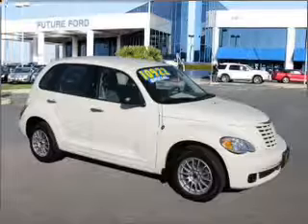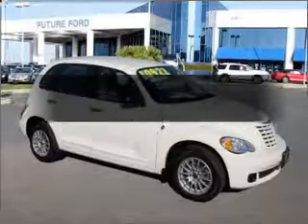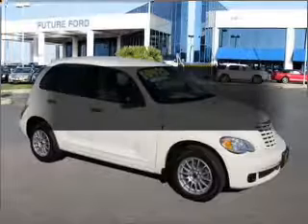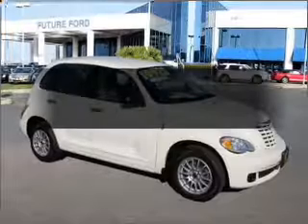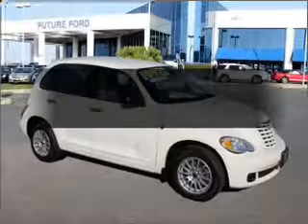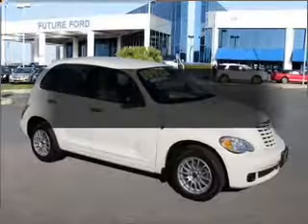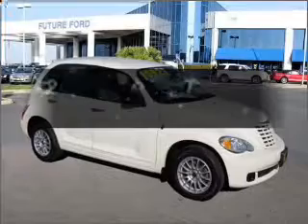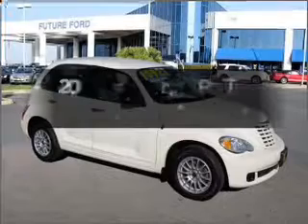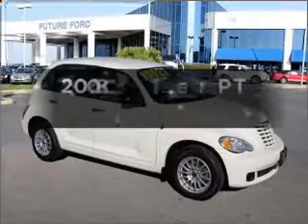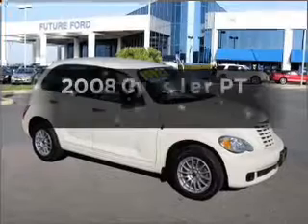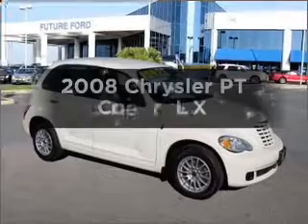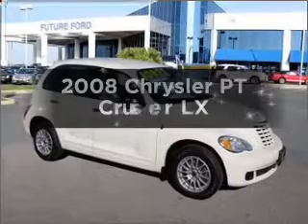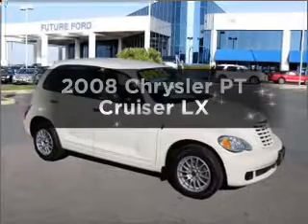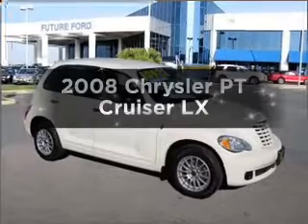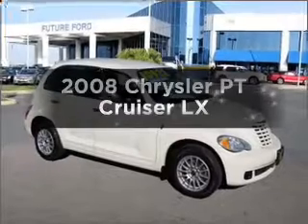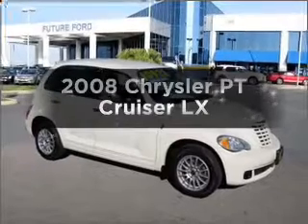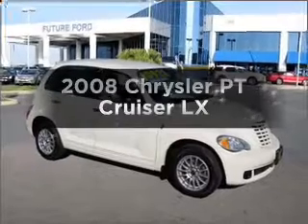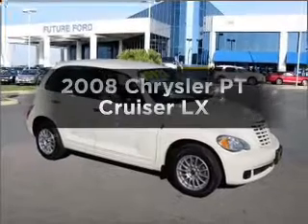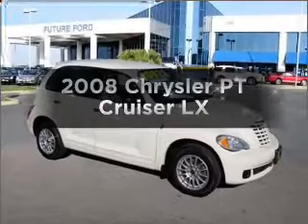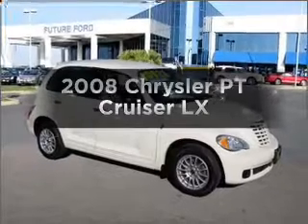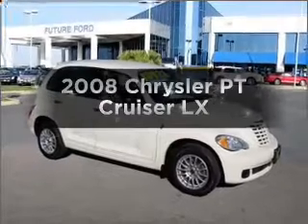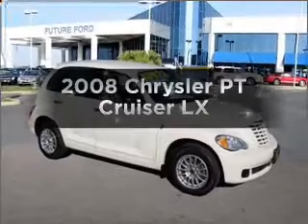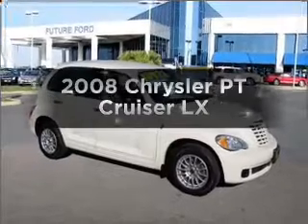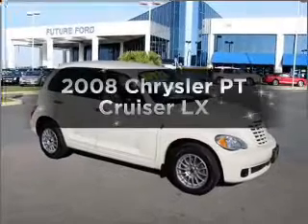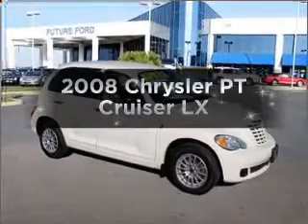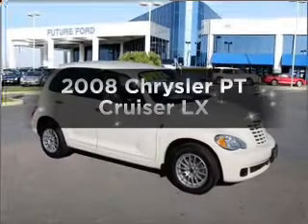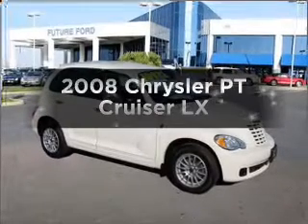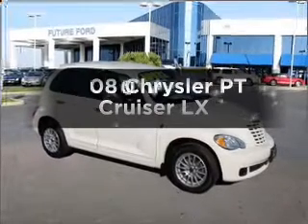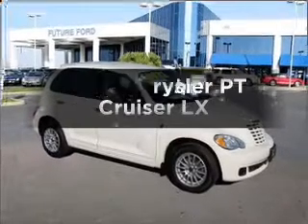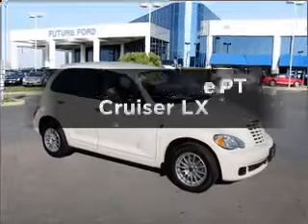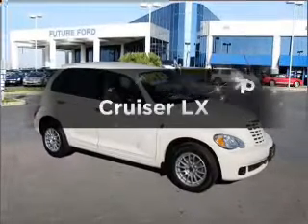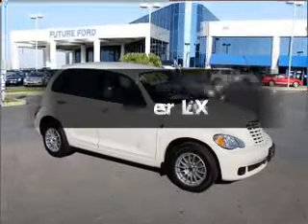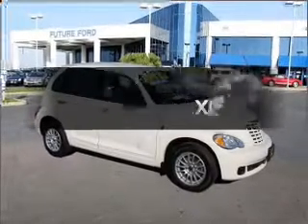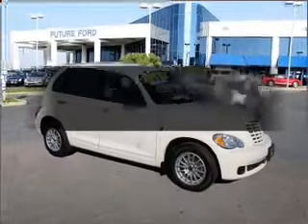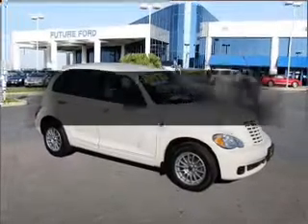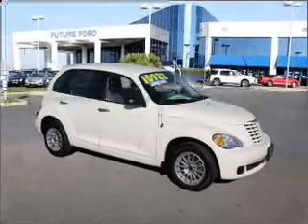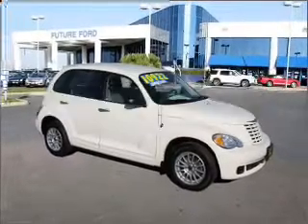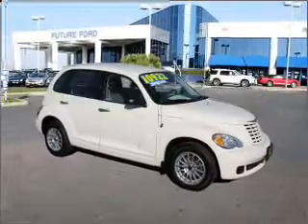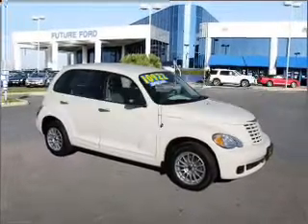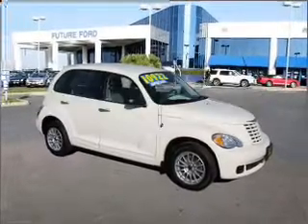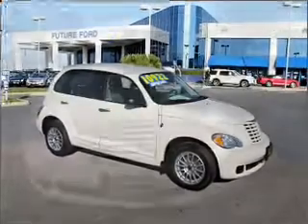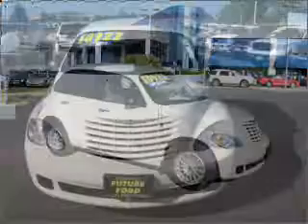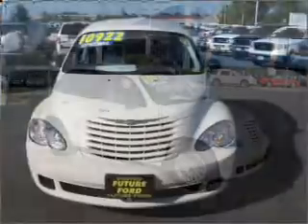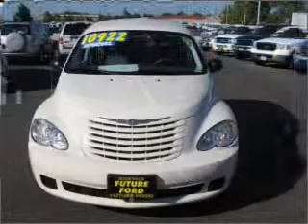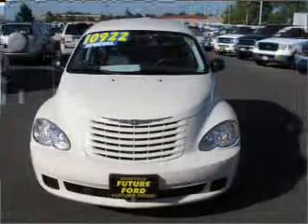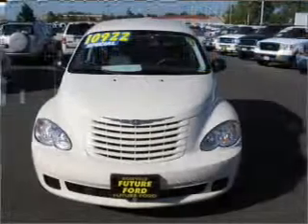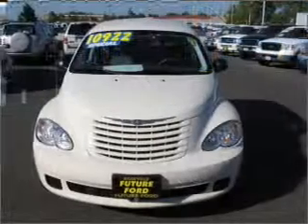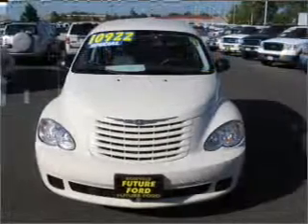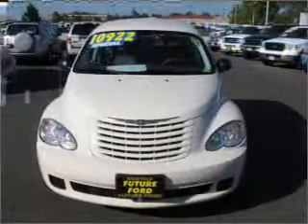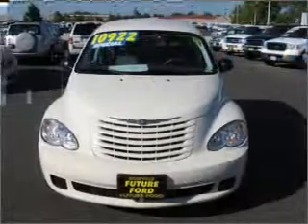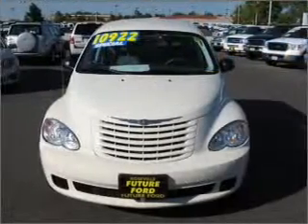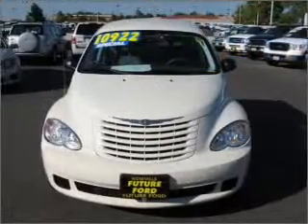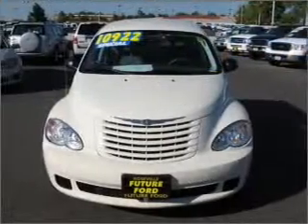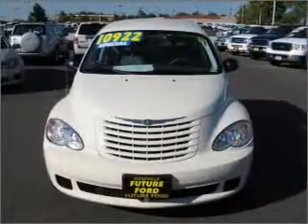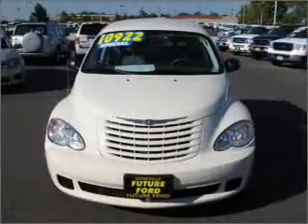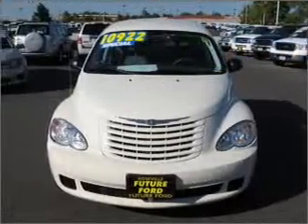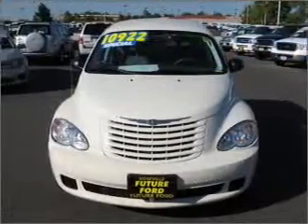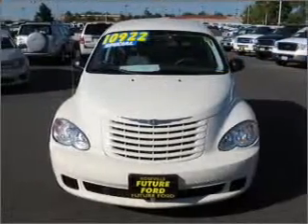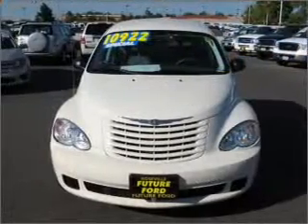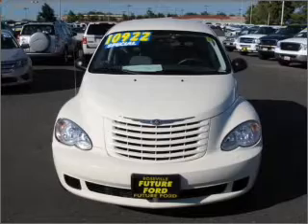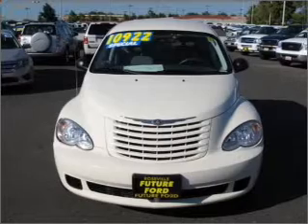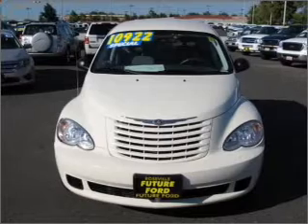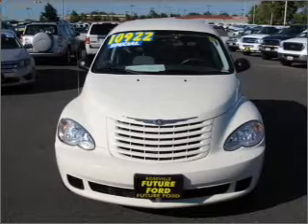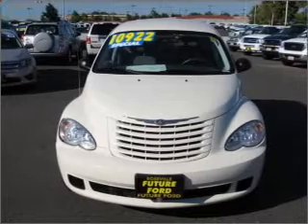Check out this 2008 Chrysler PT Cruiser. If you're looking for an automobile with great attributes, look no further.